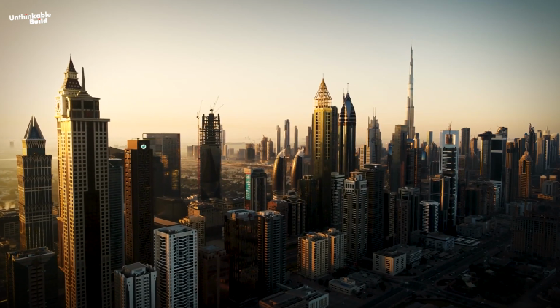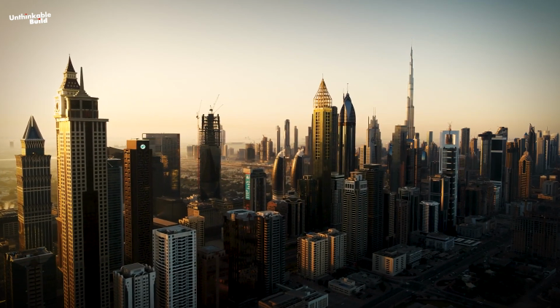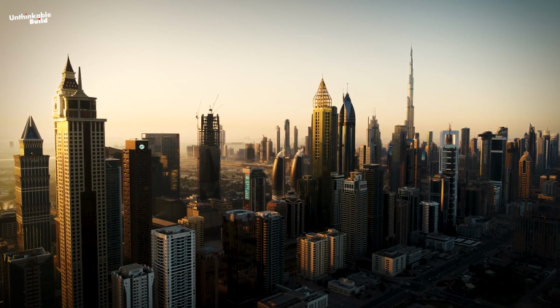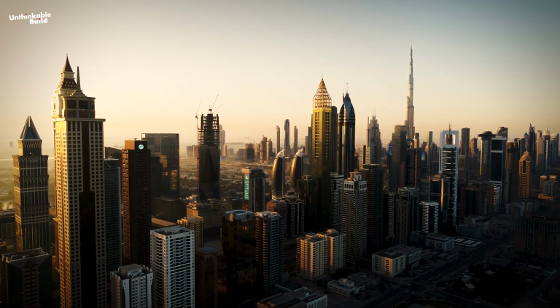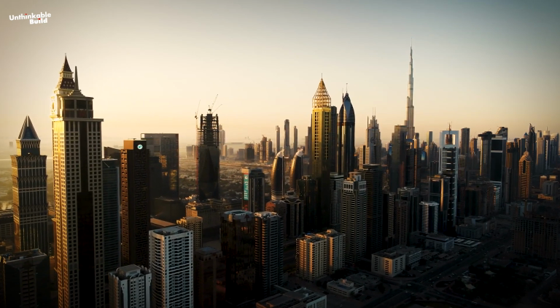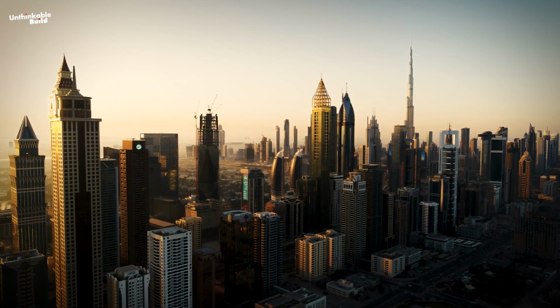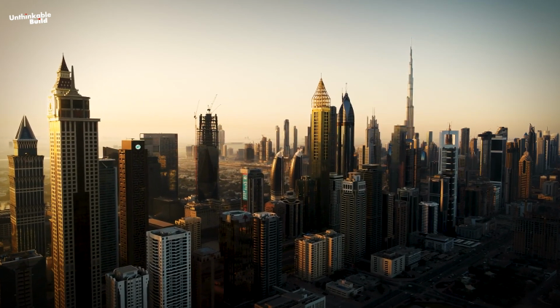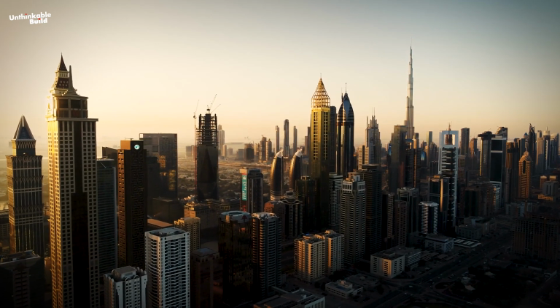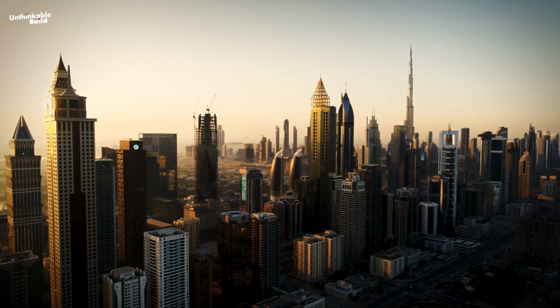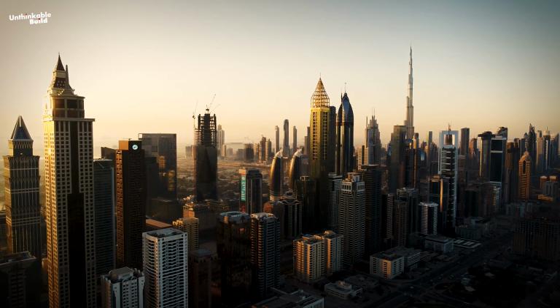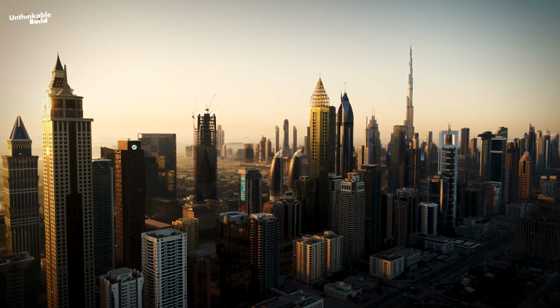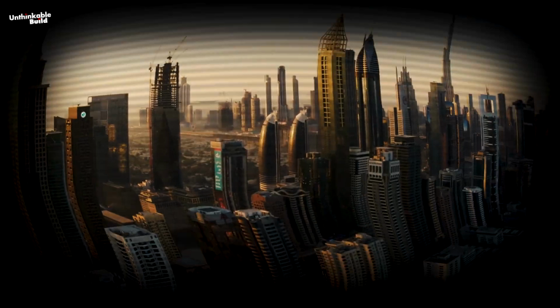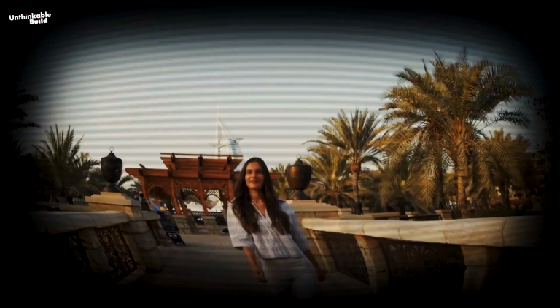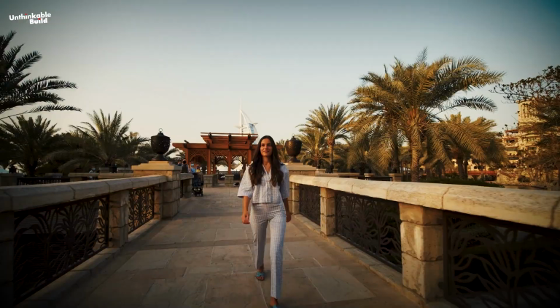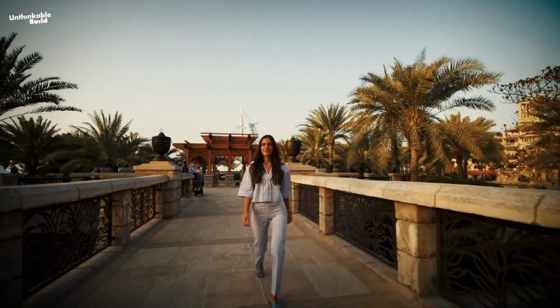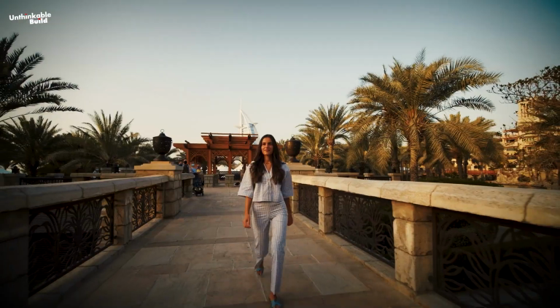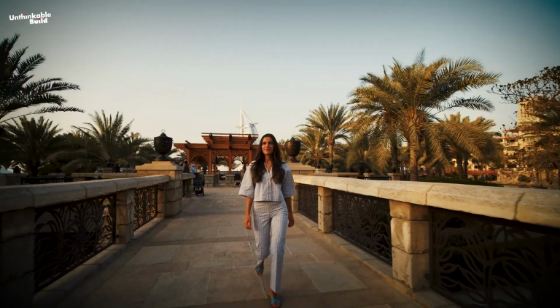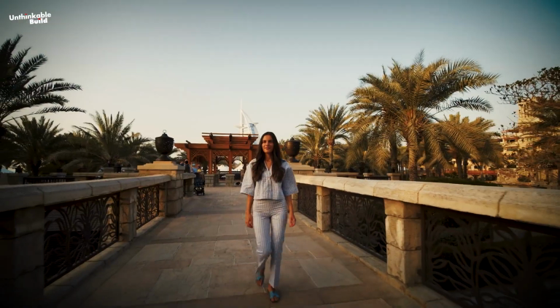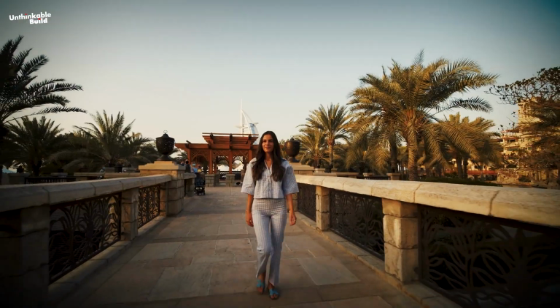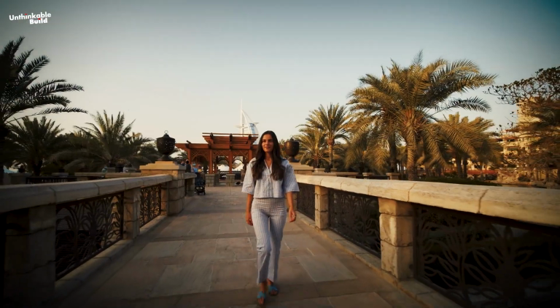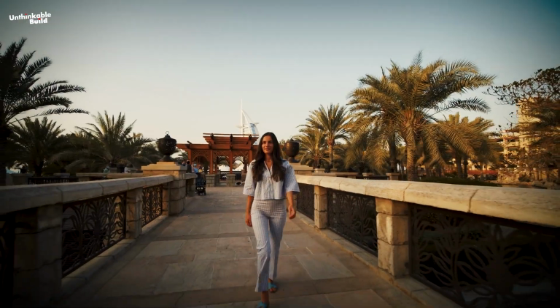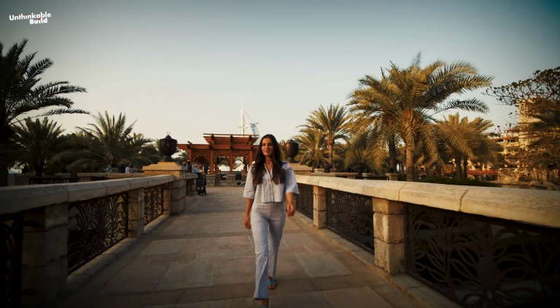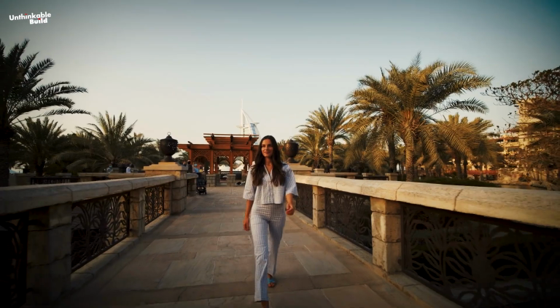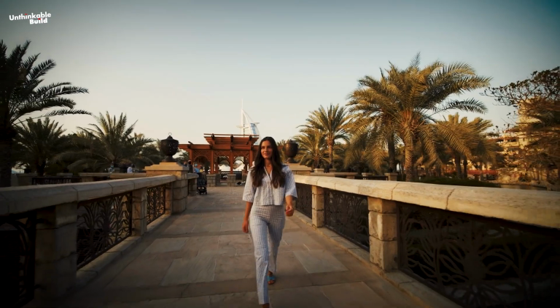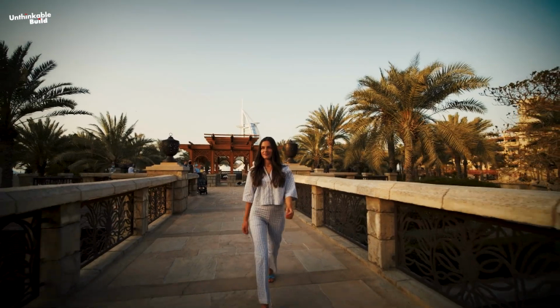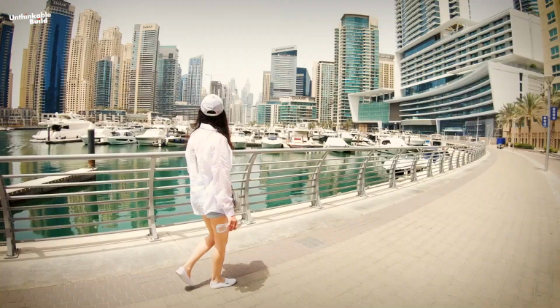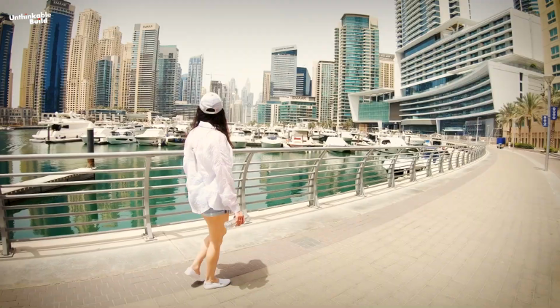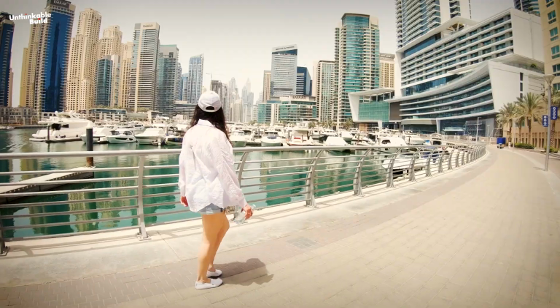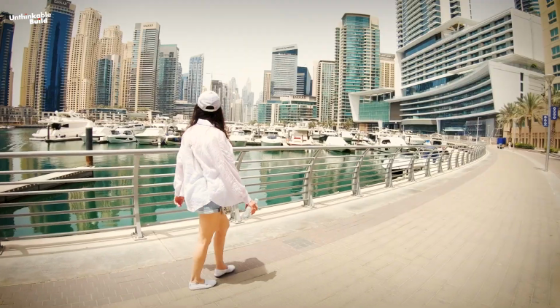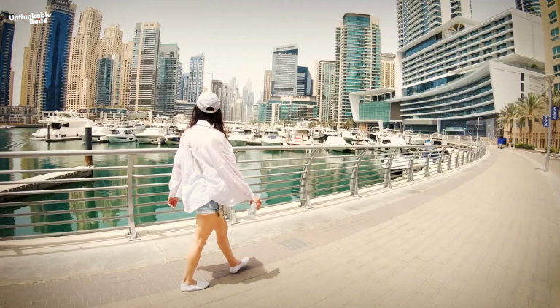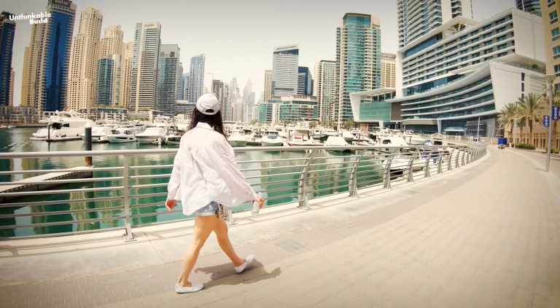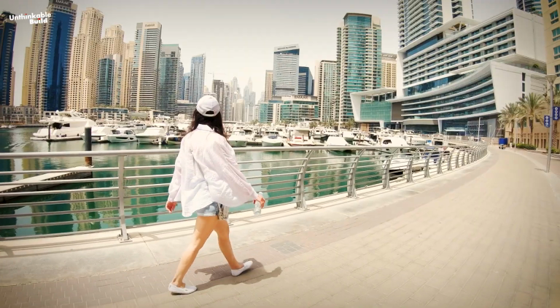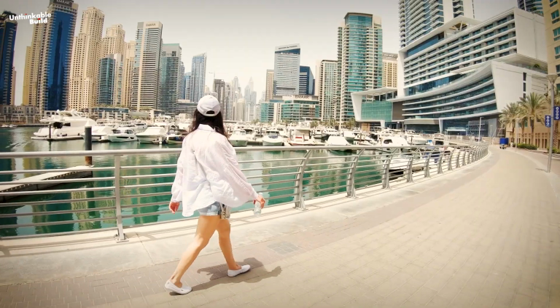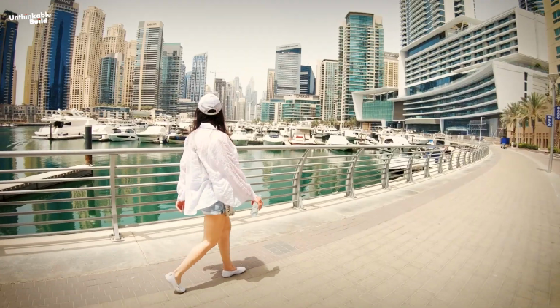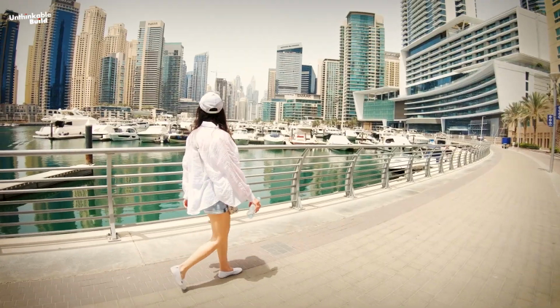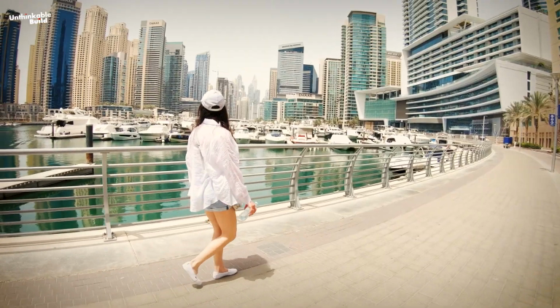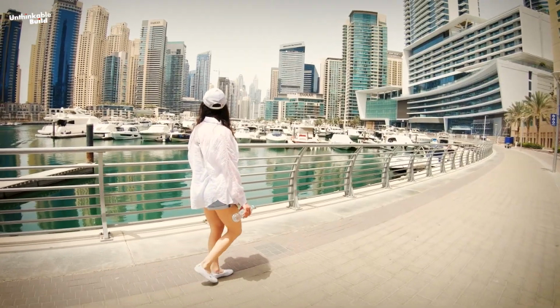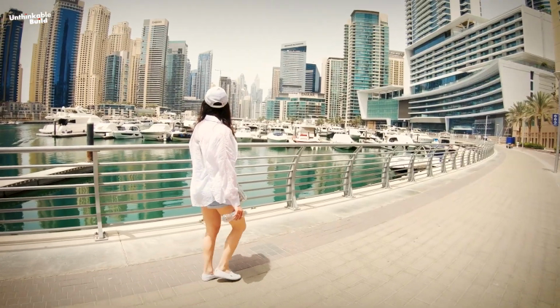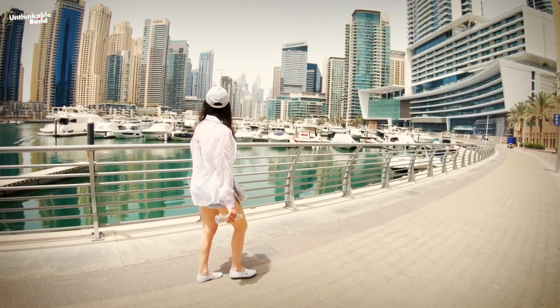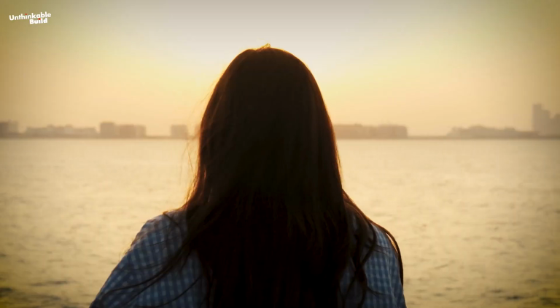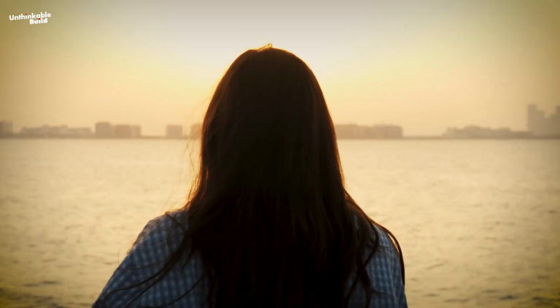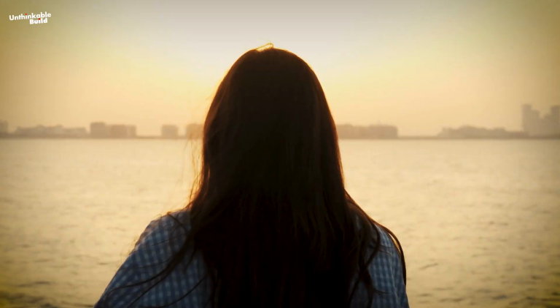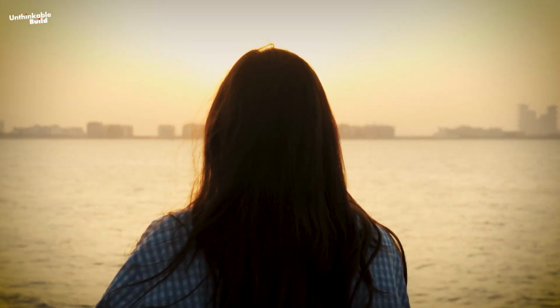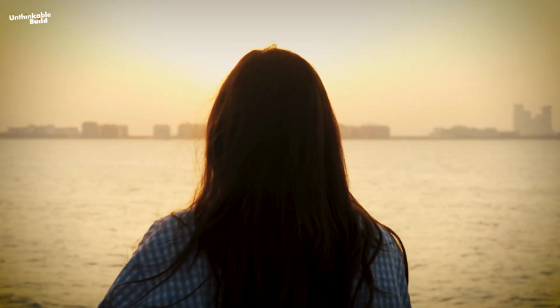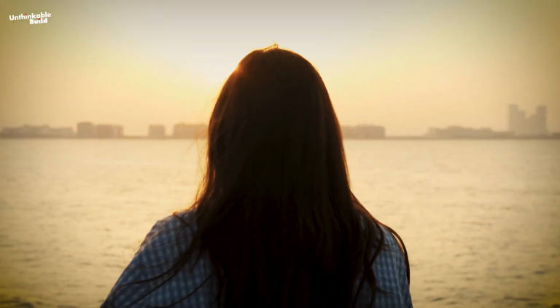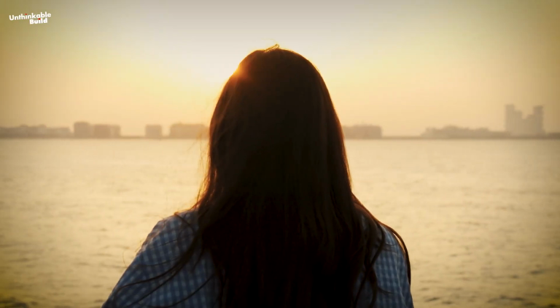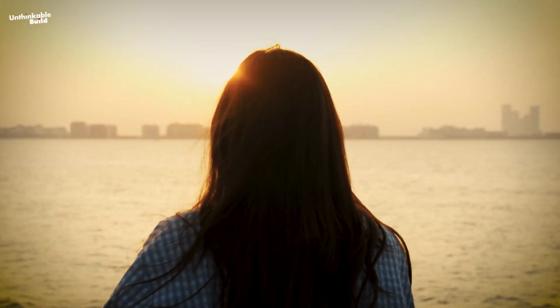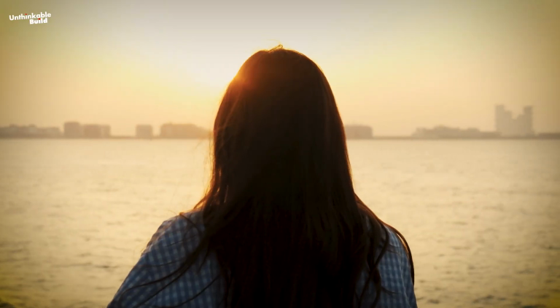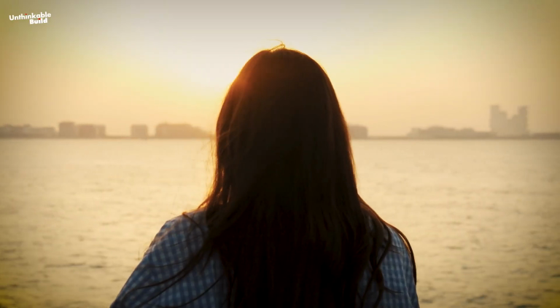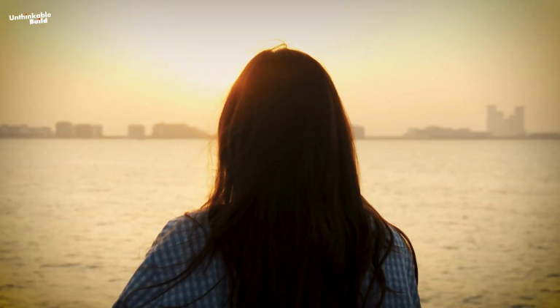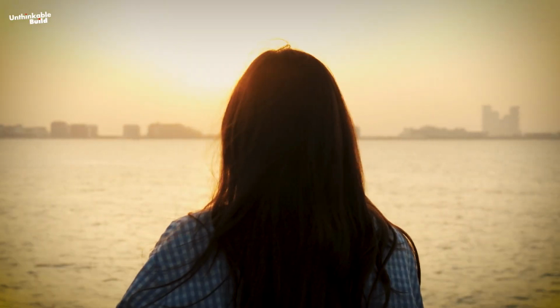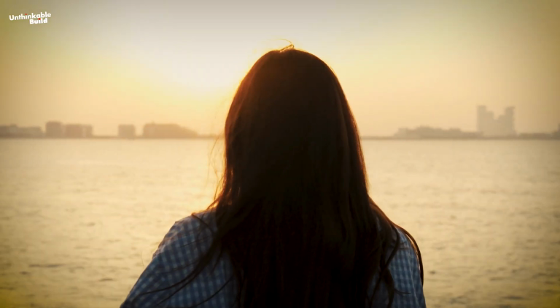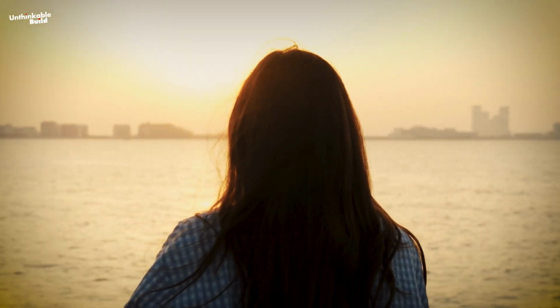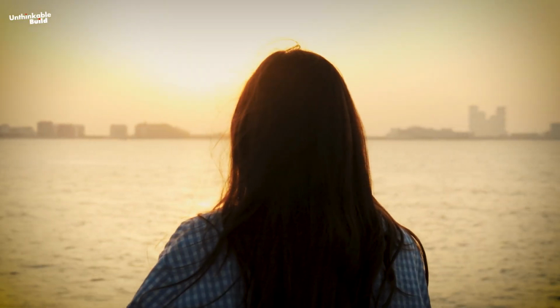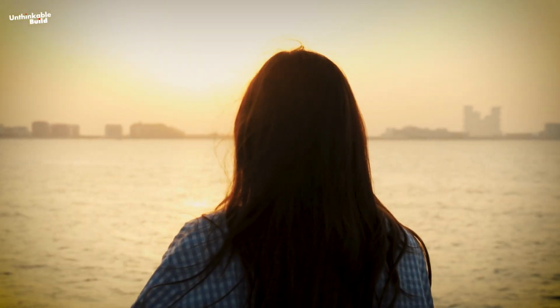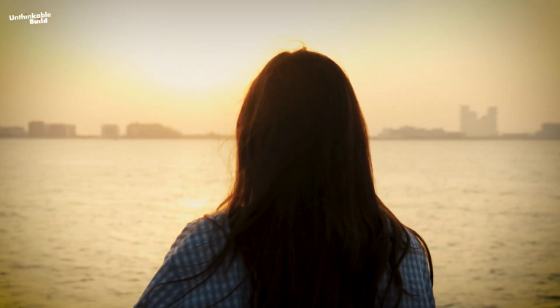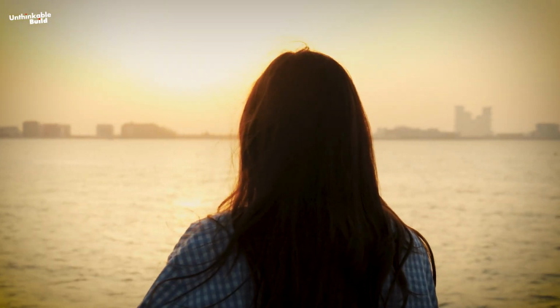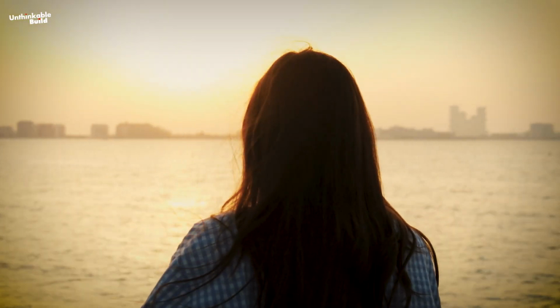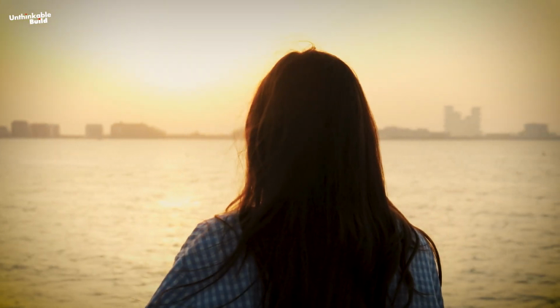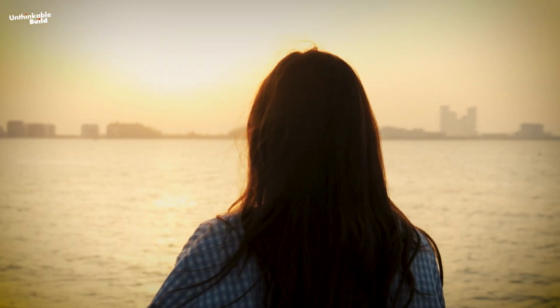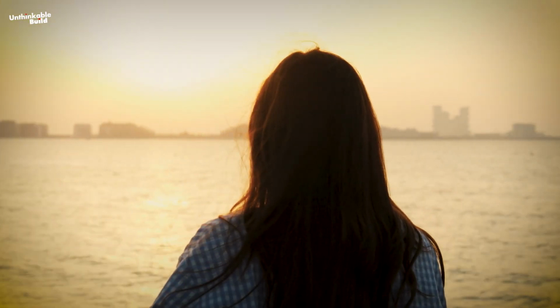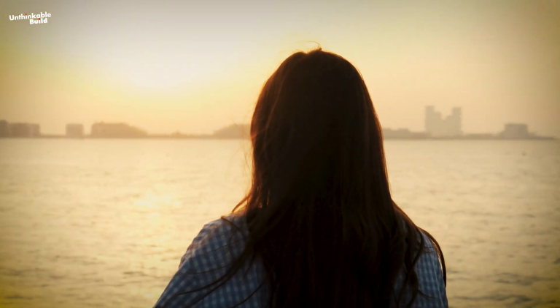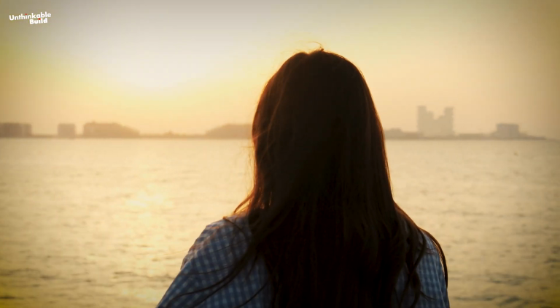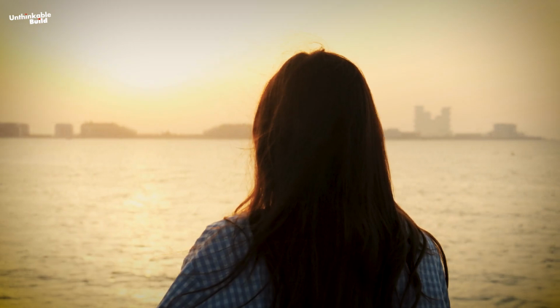But it doesn't stop there. If you are fond of tourism, every year you visit Dubai, you will get to see some new and interesting construction here.